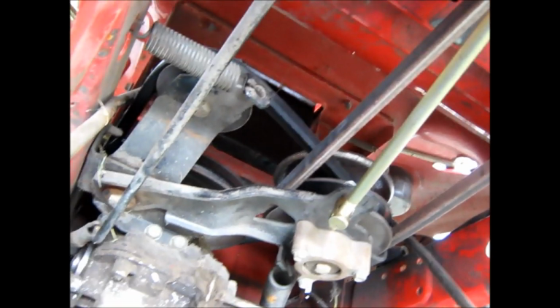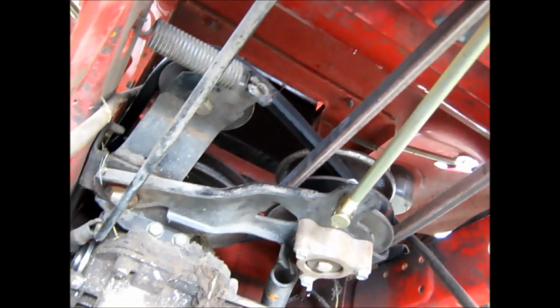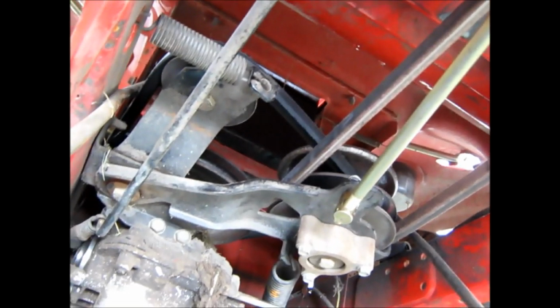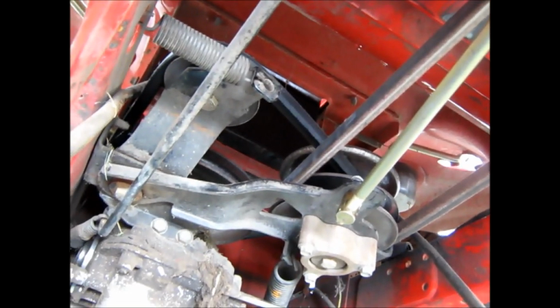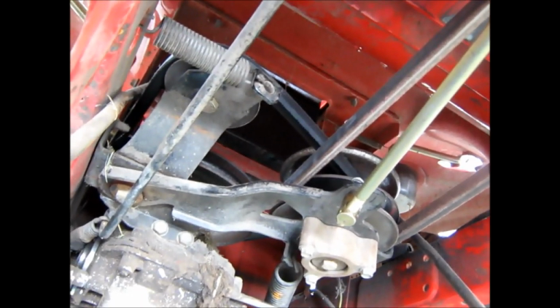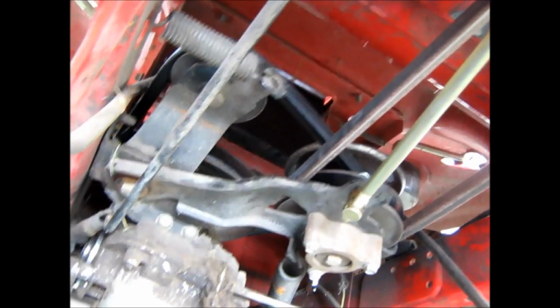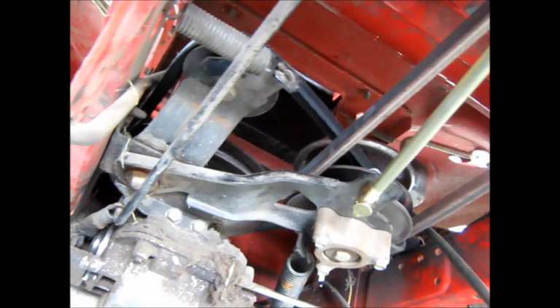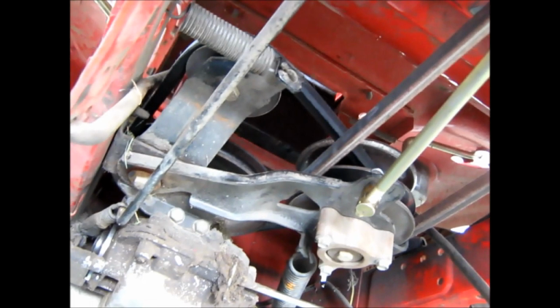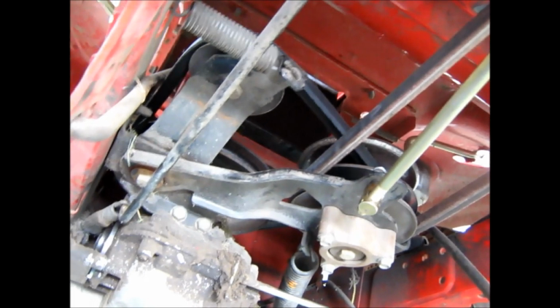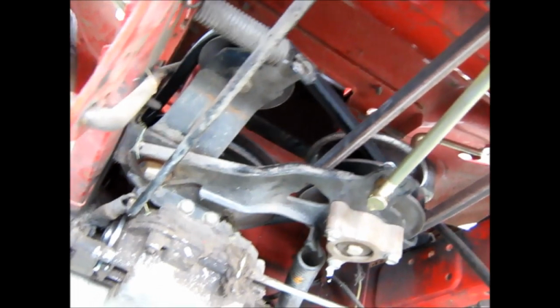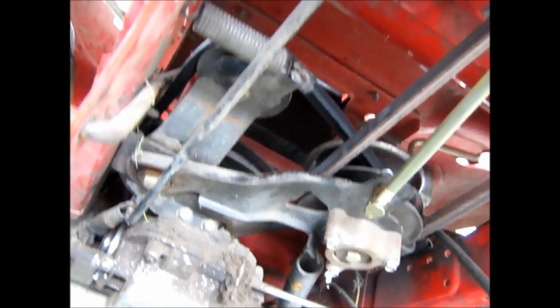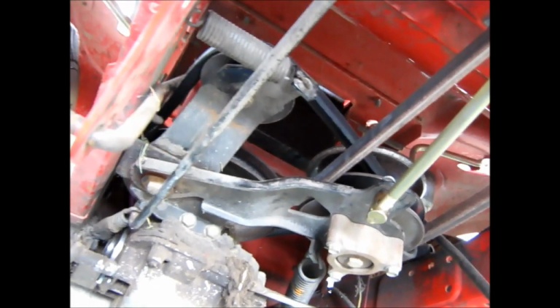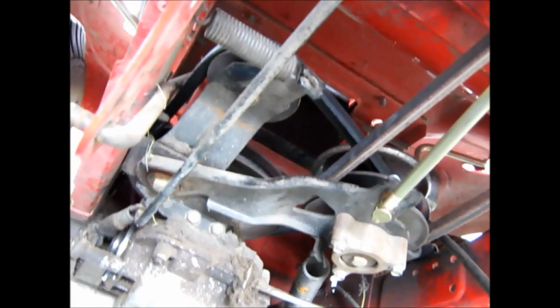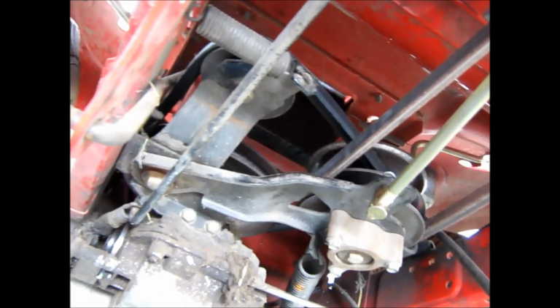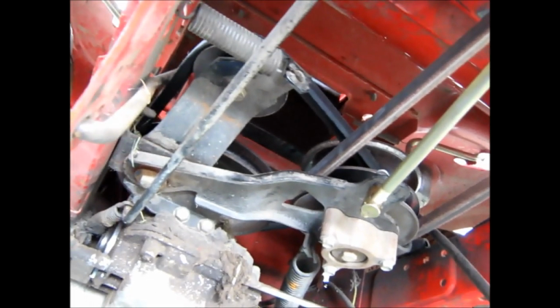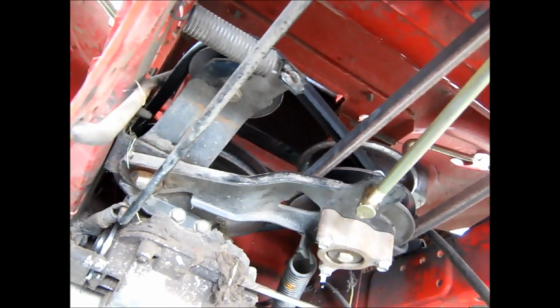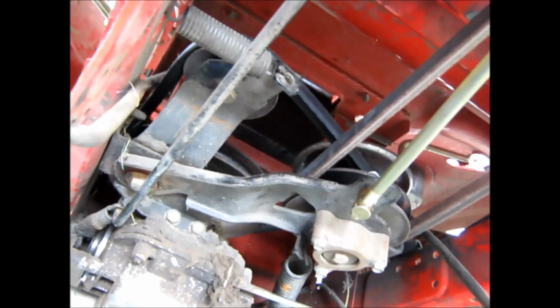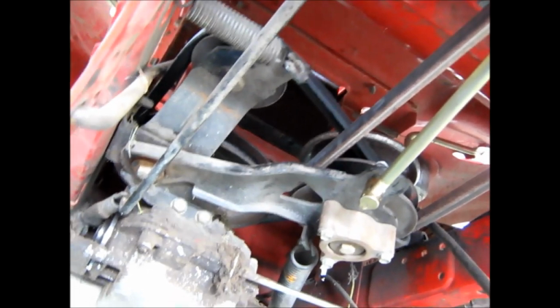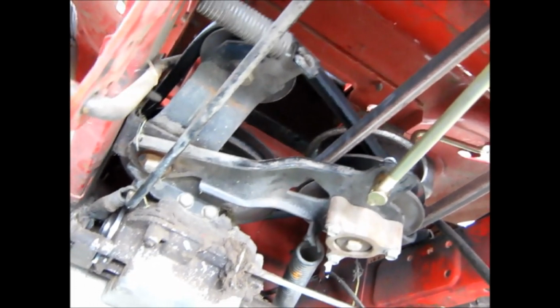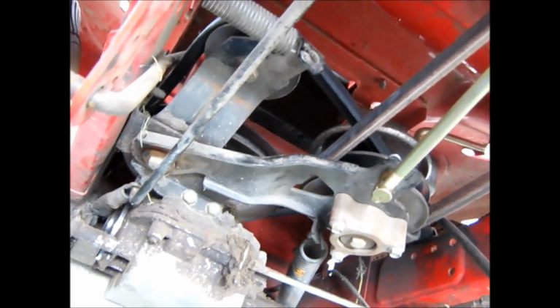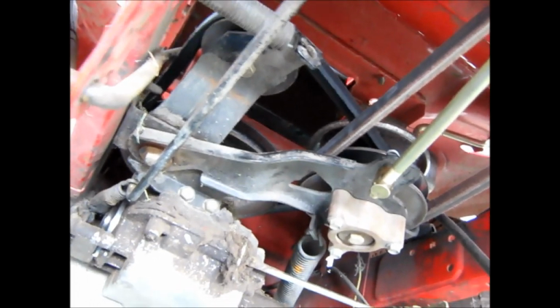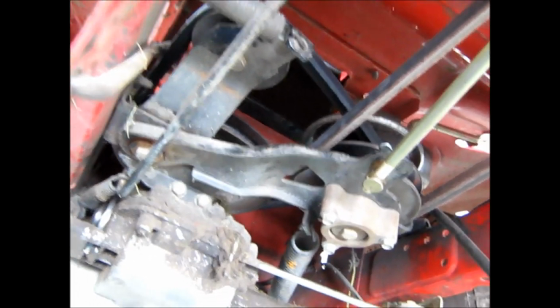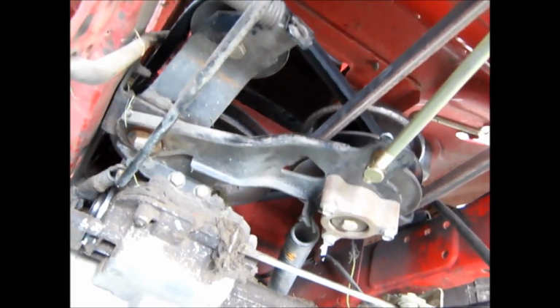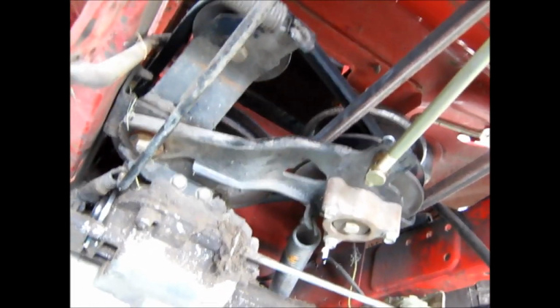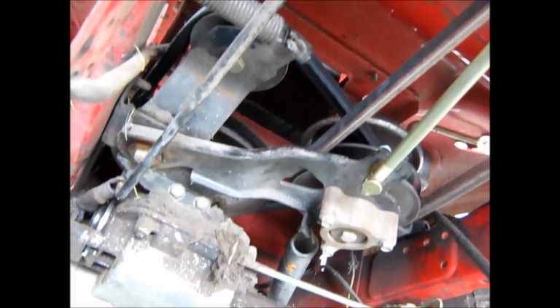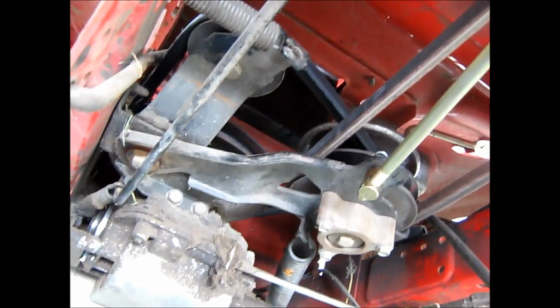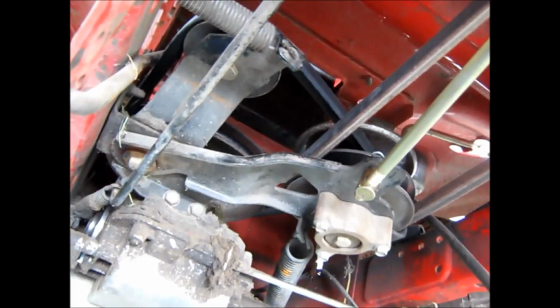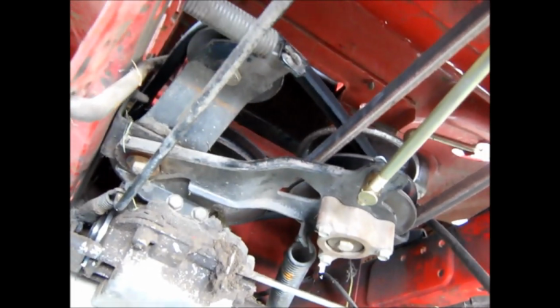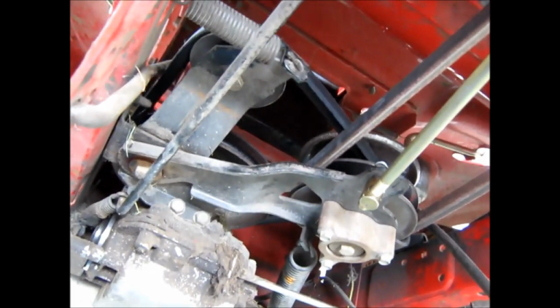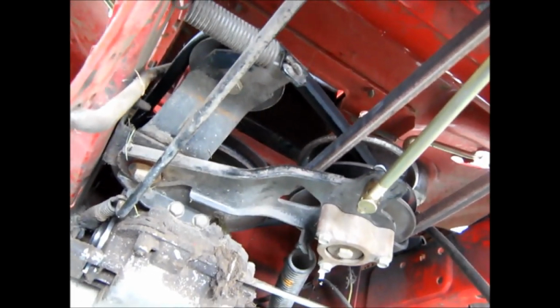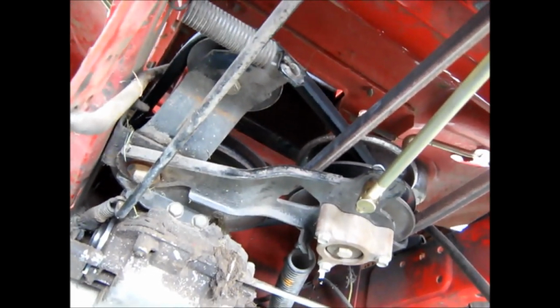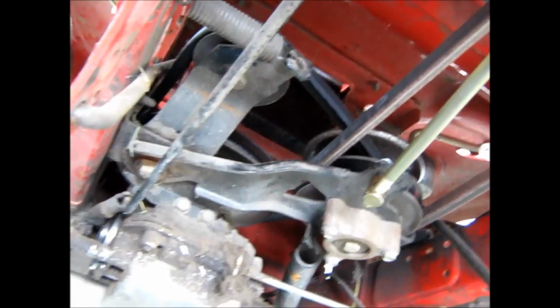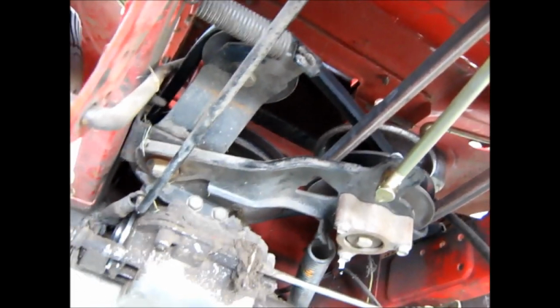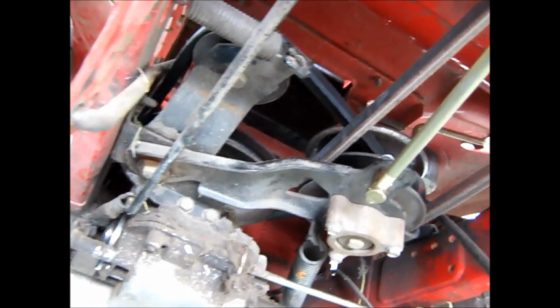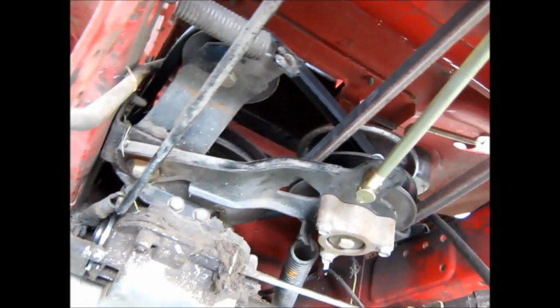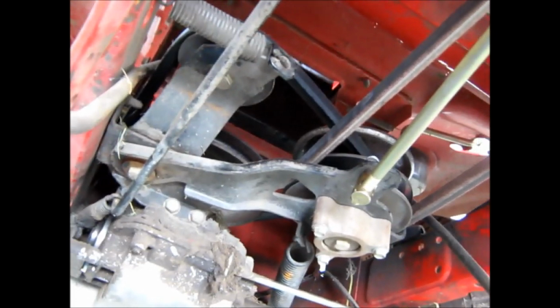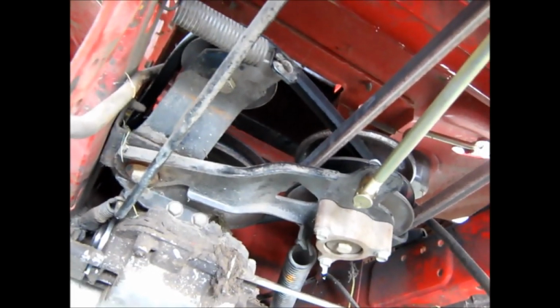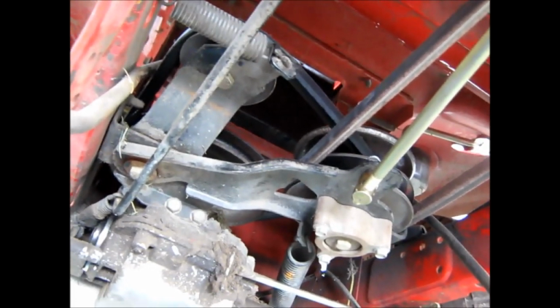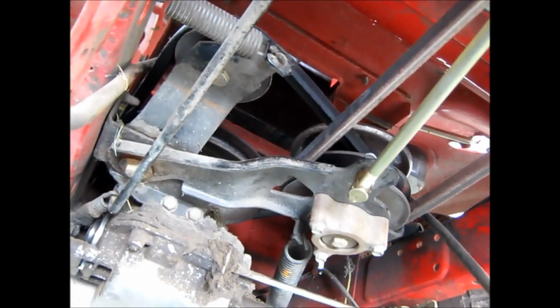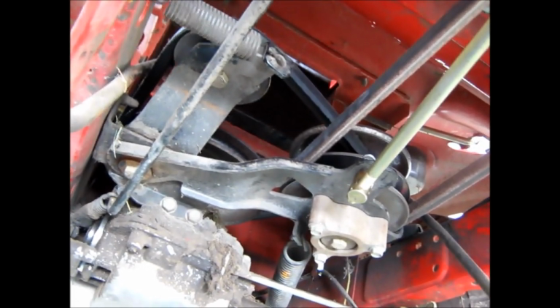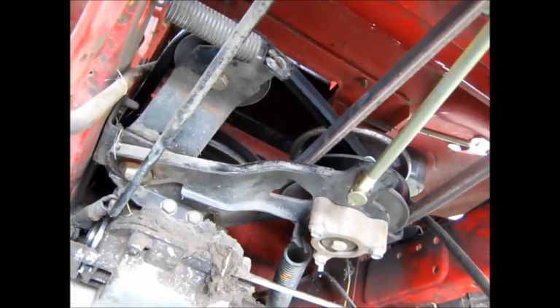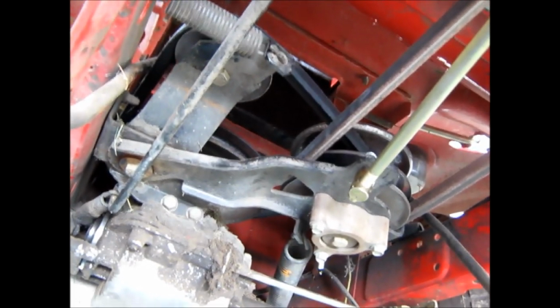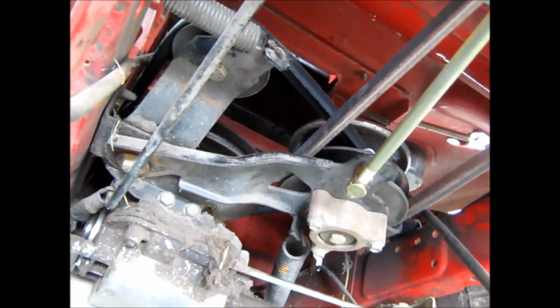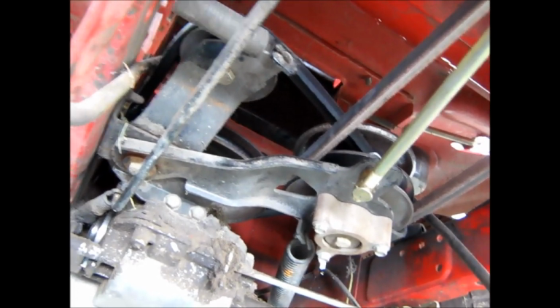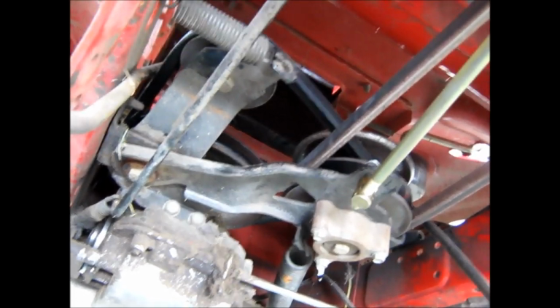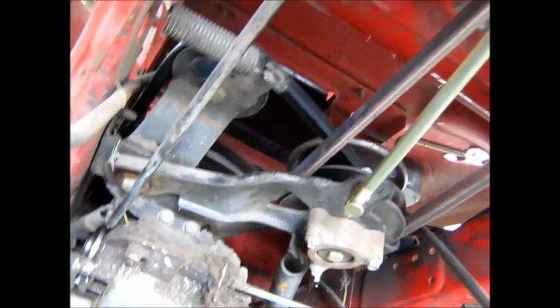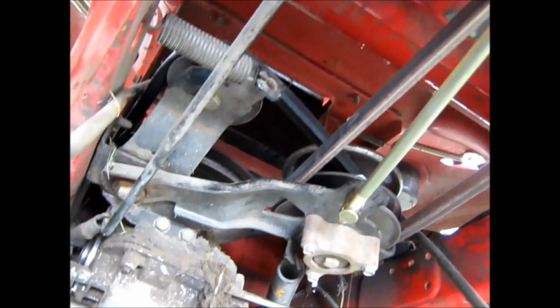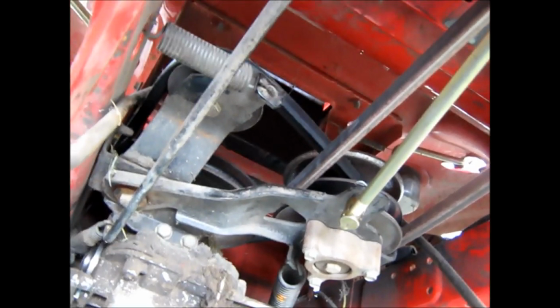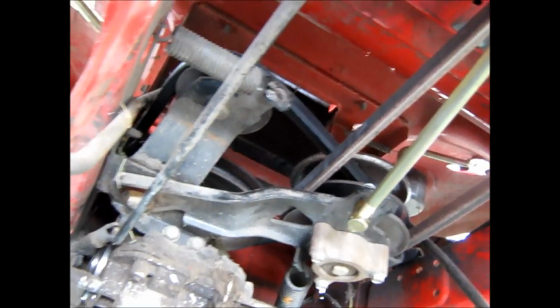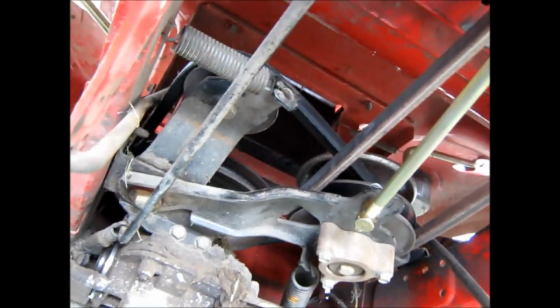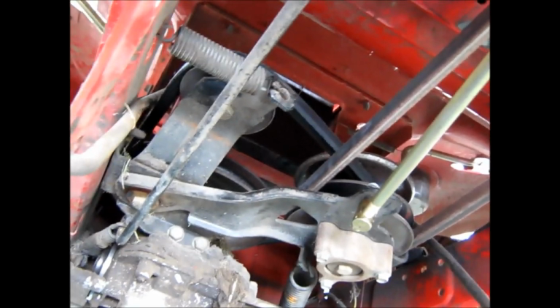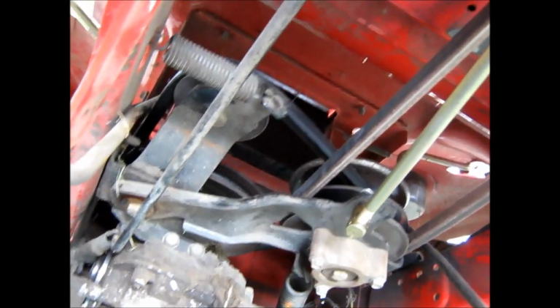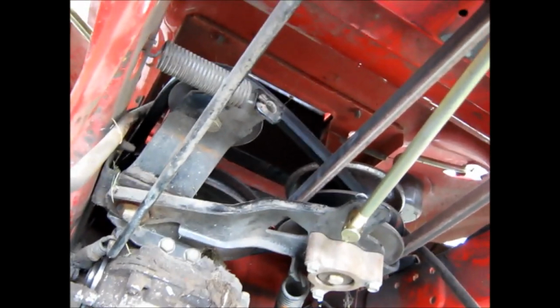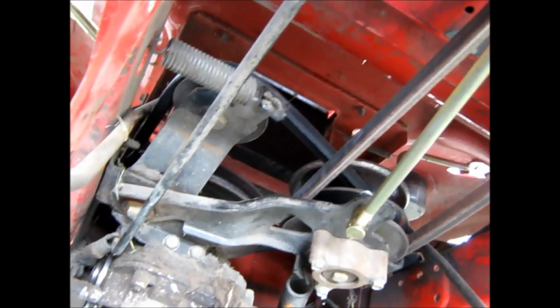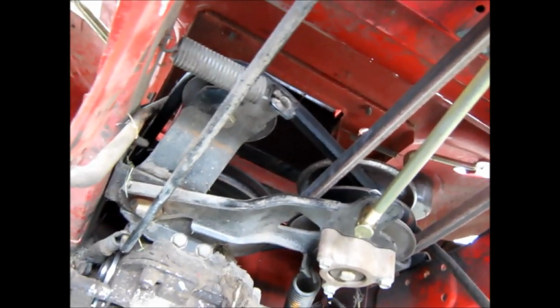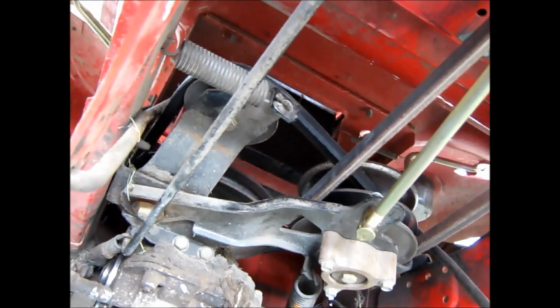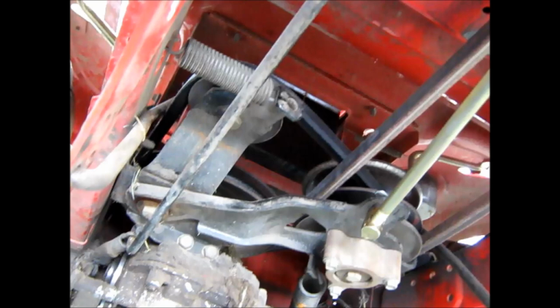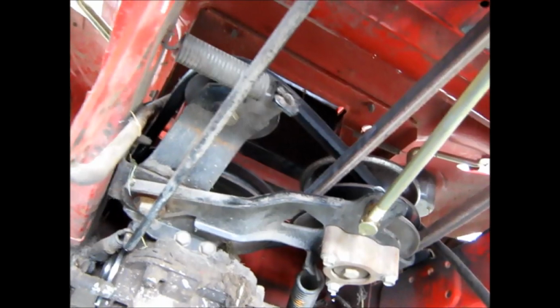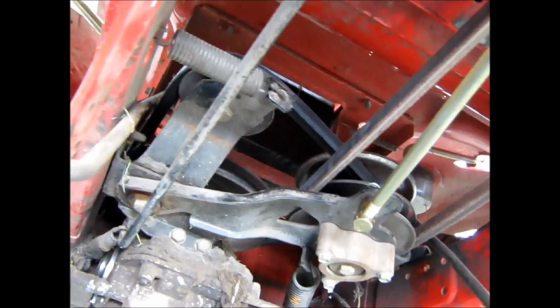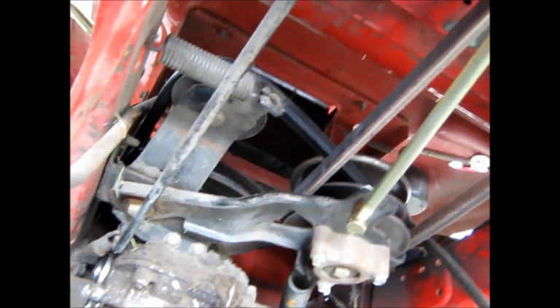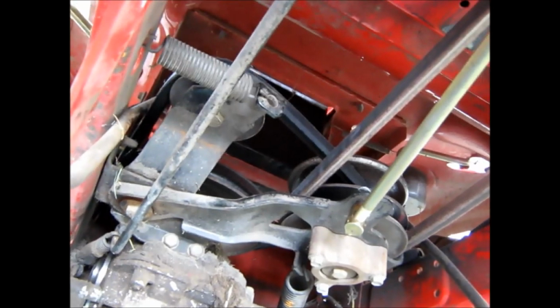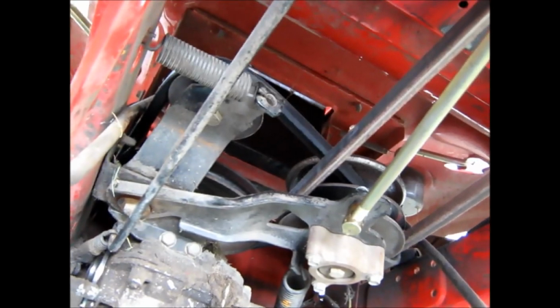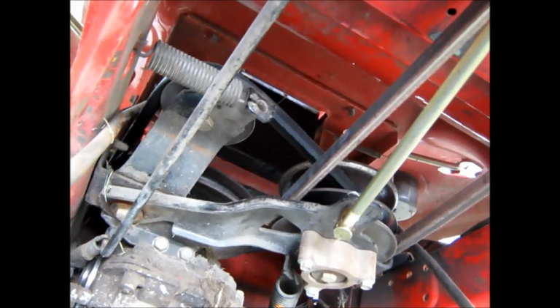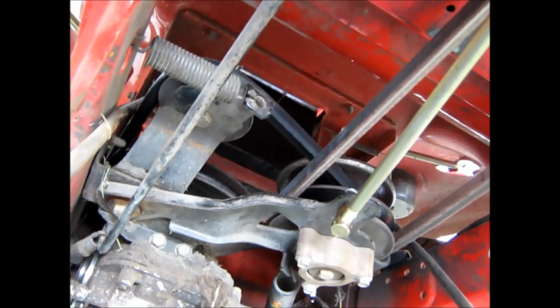Now we've got to put the deck back on it. The guy's supposed to come get it this afternoon, so that's it for now. Thanks for watching.